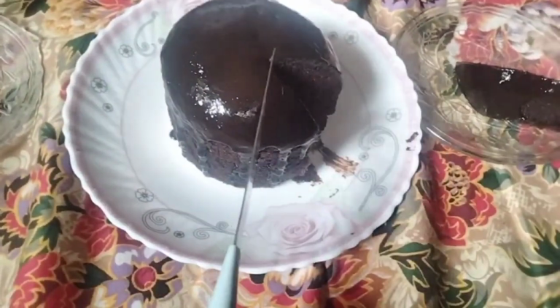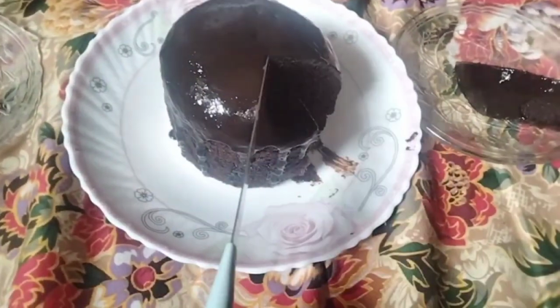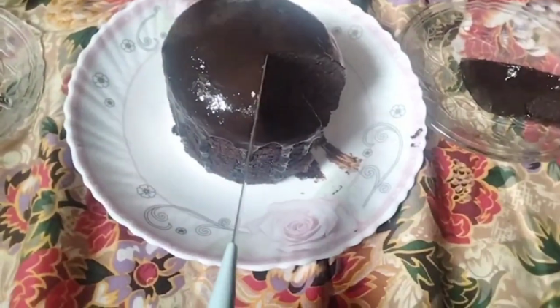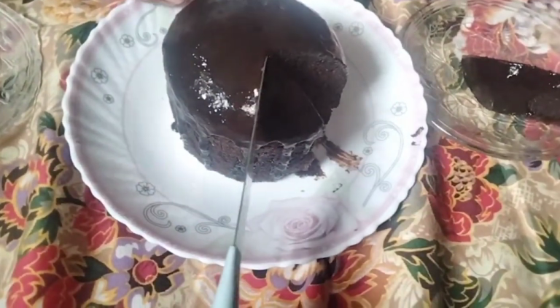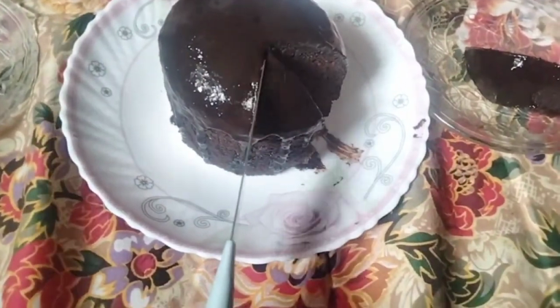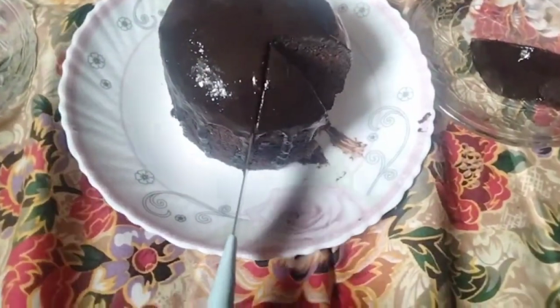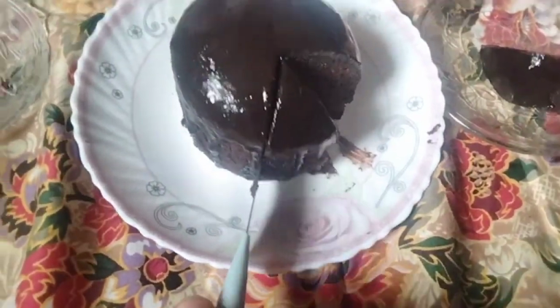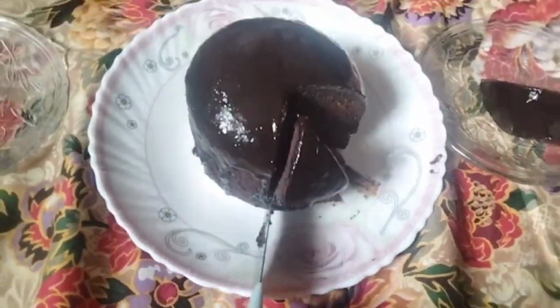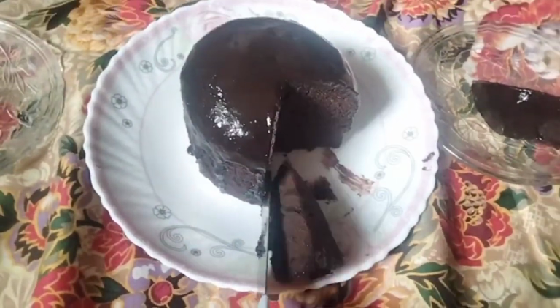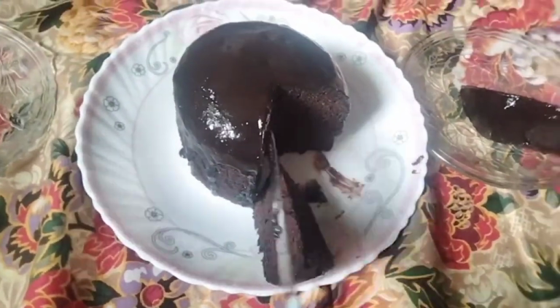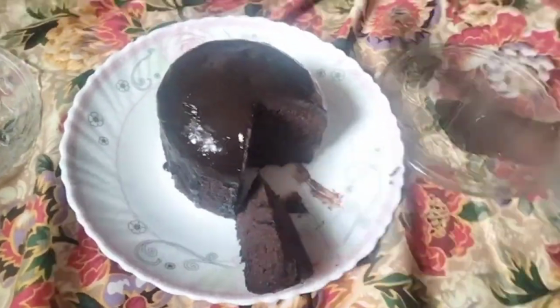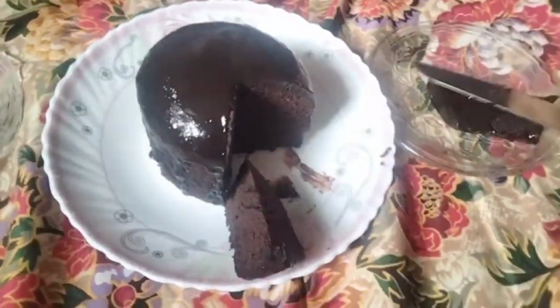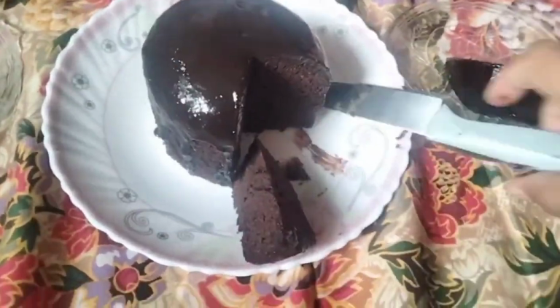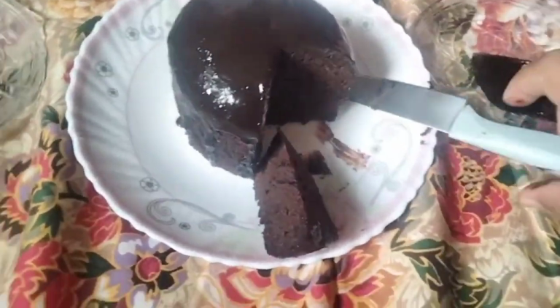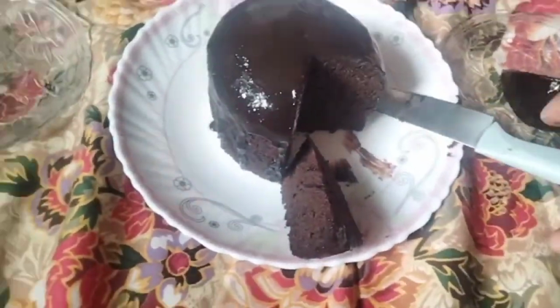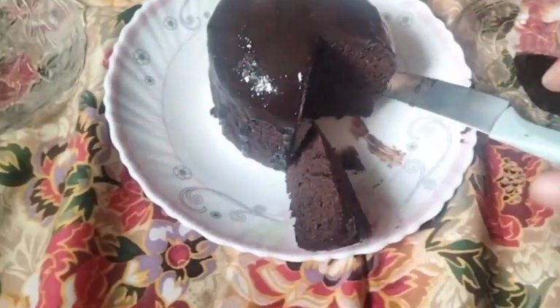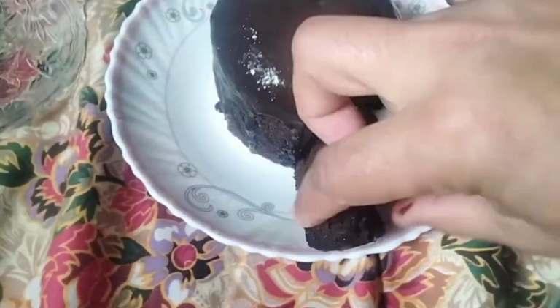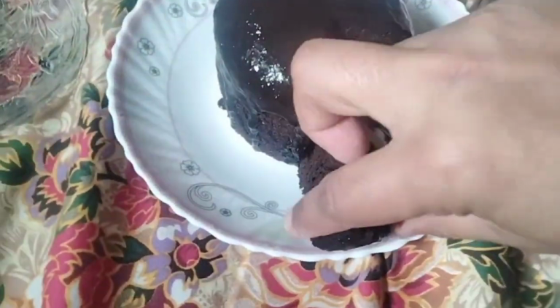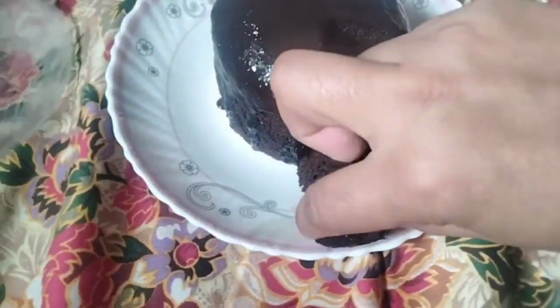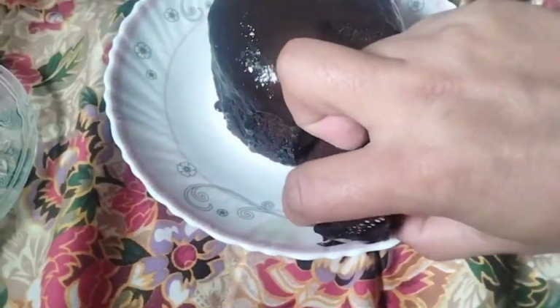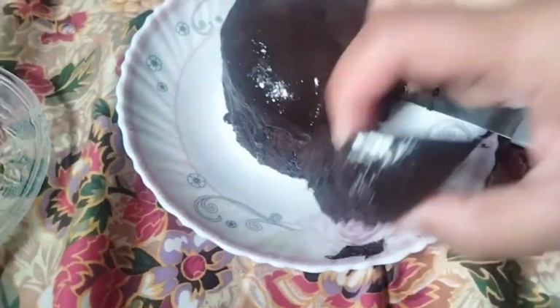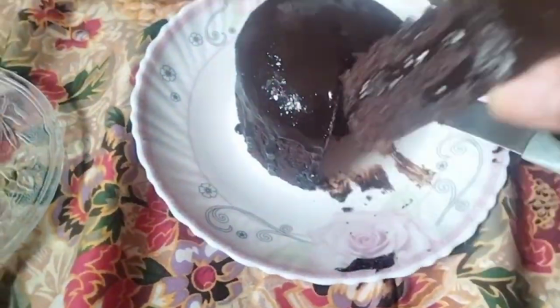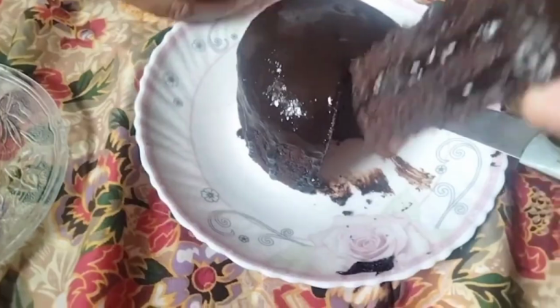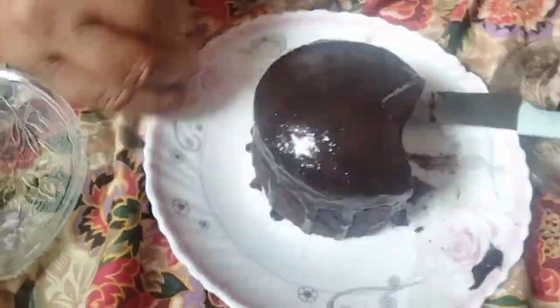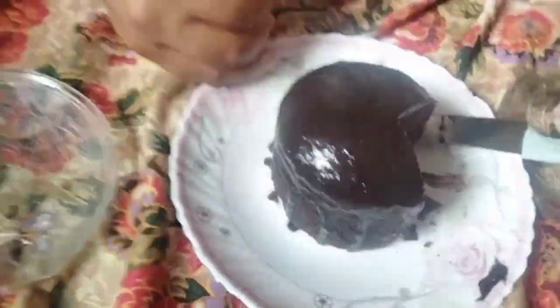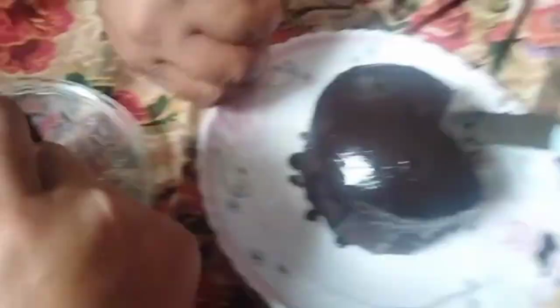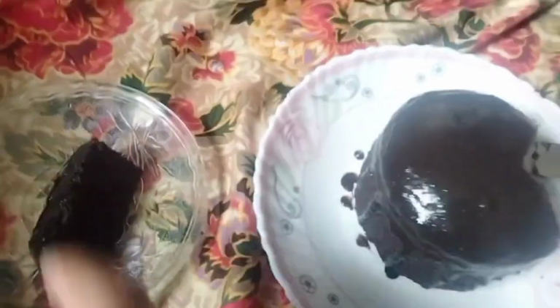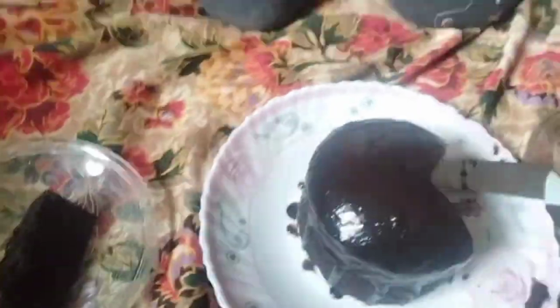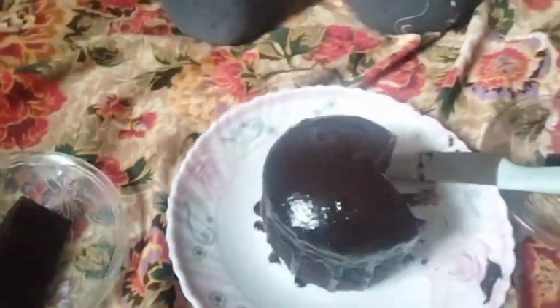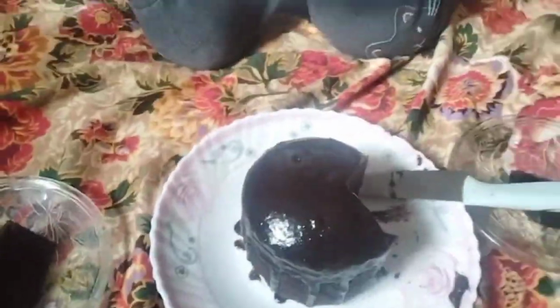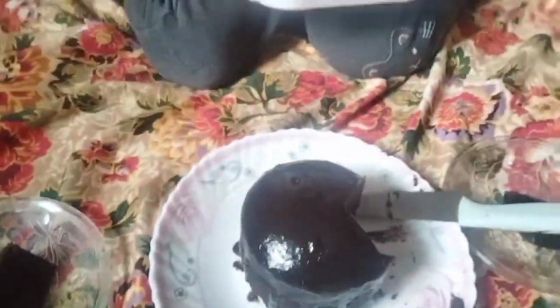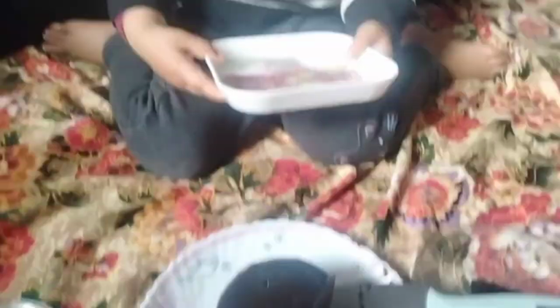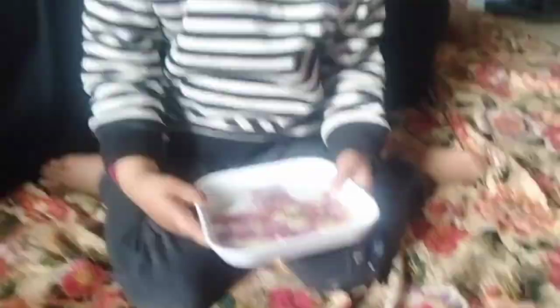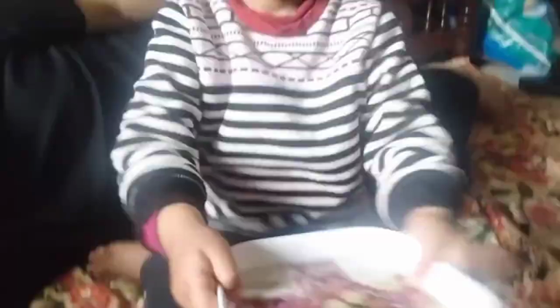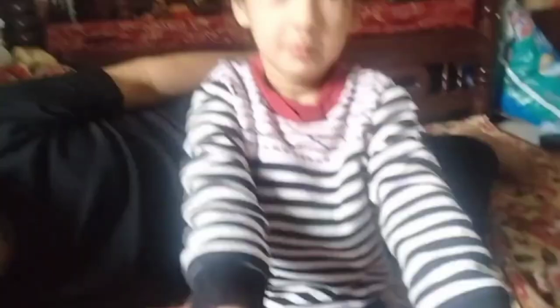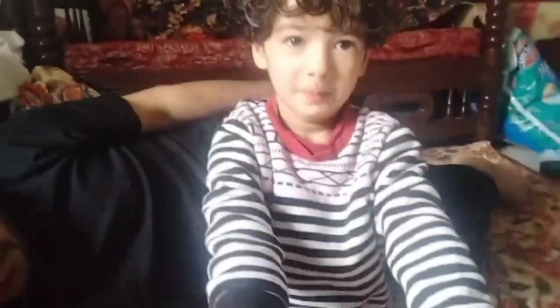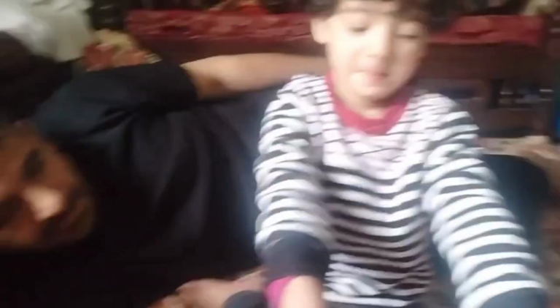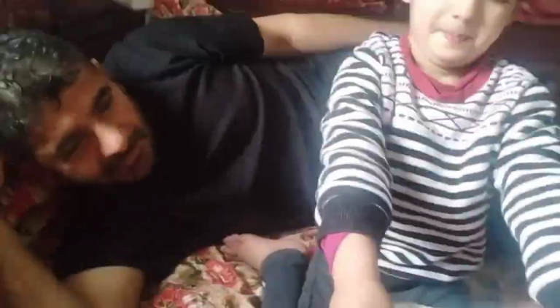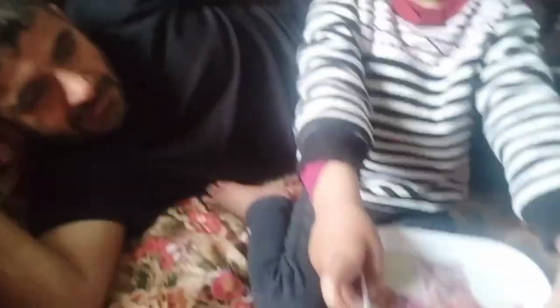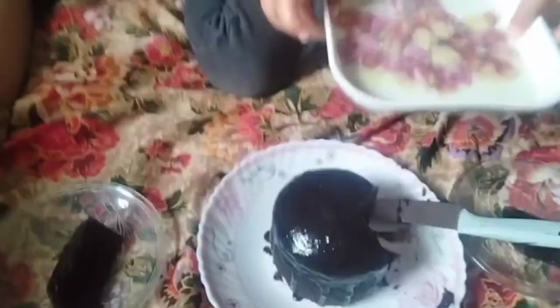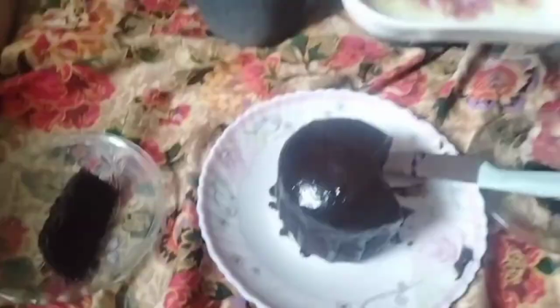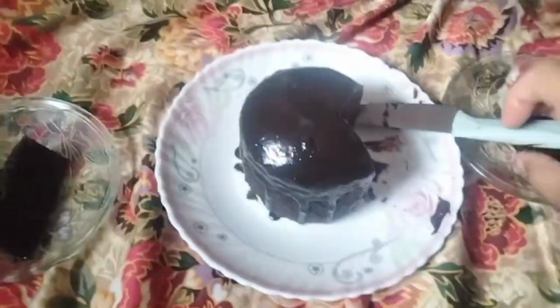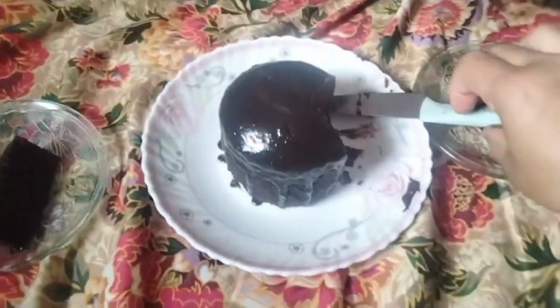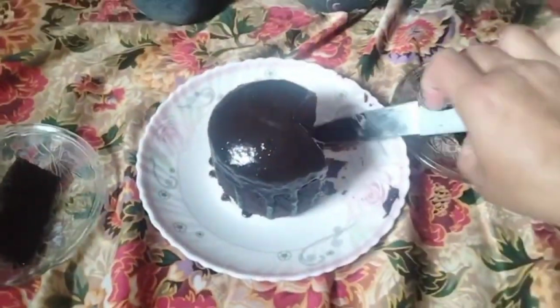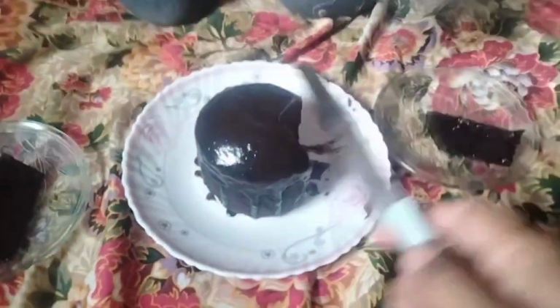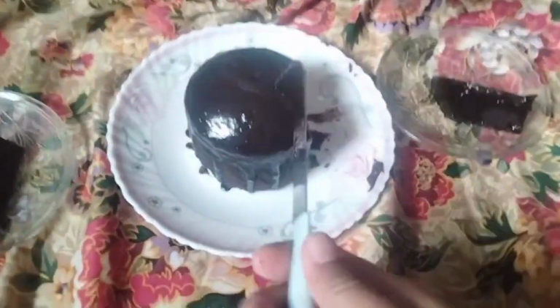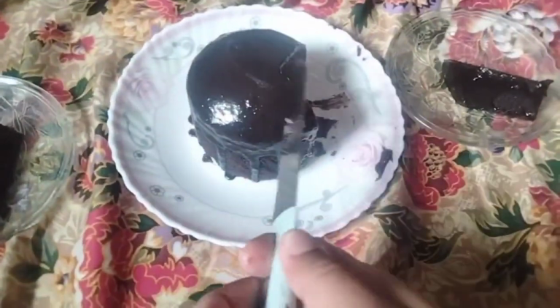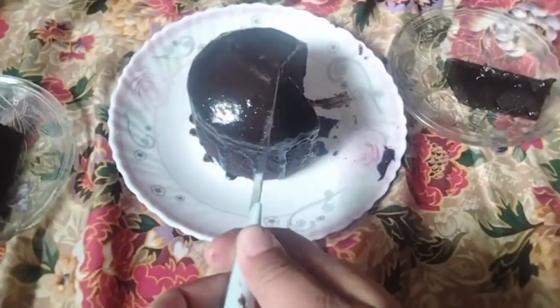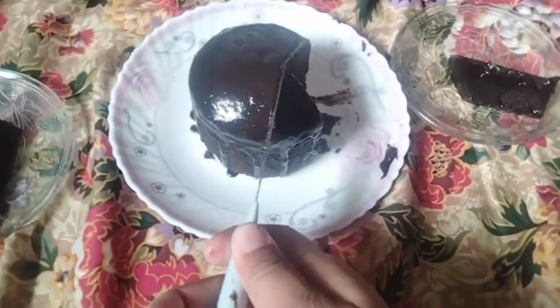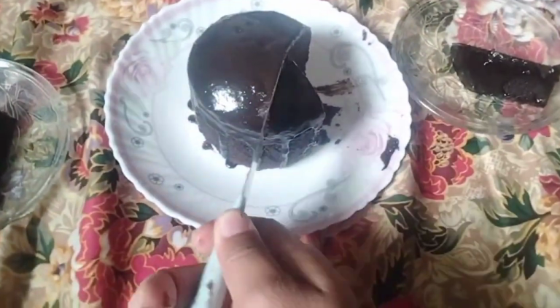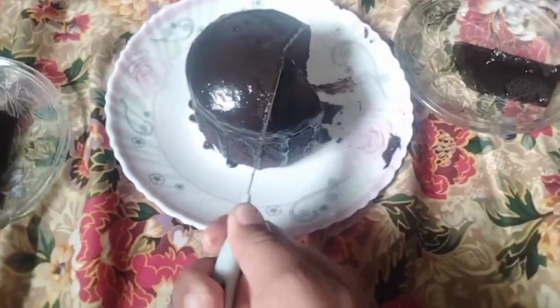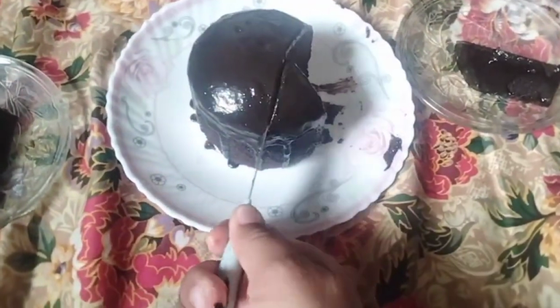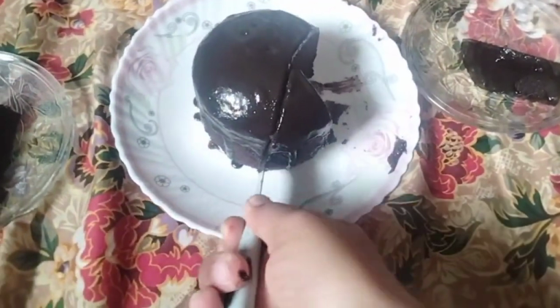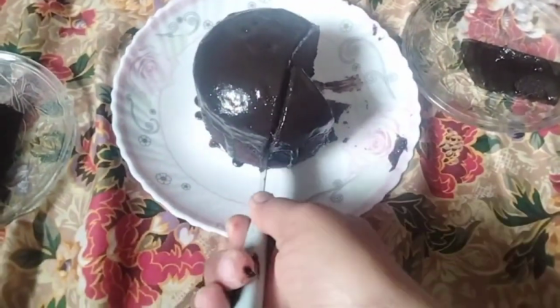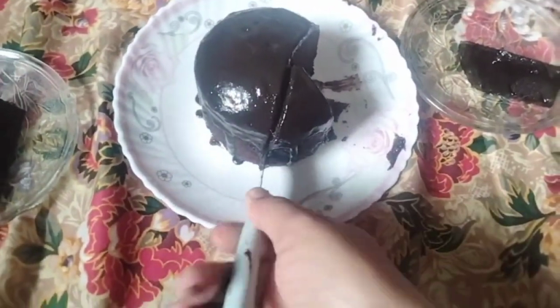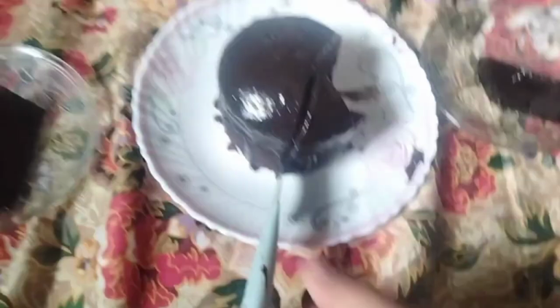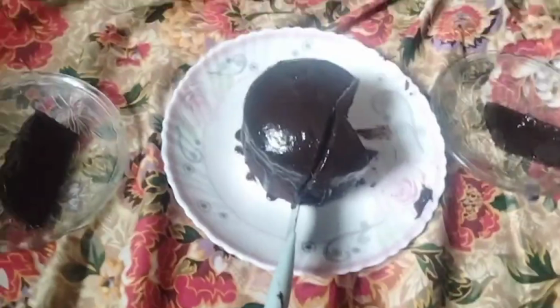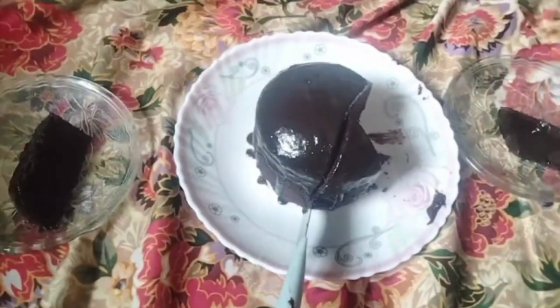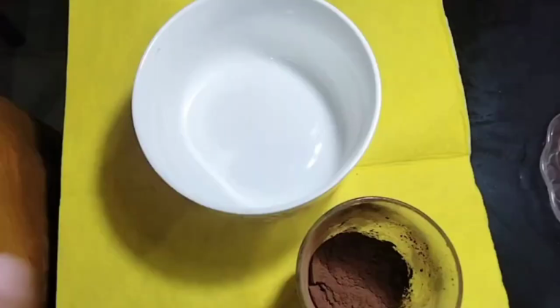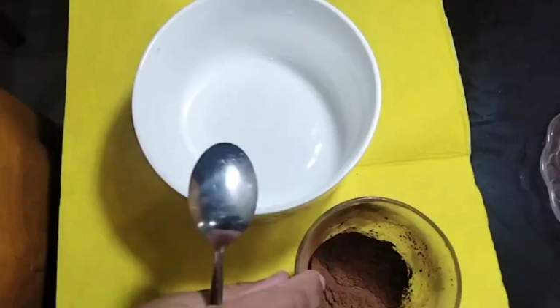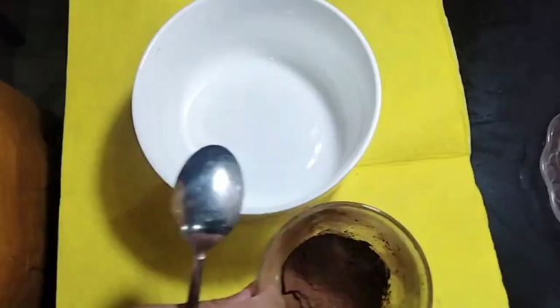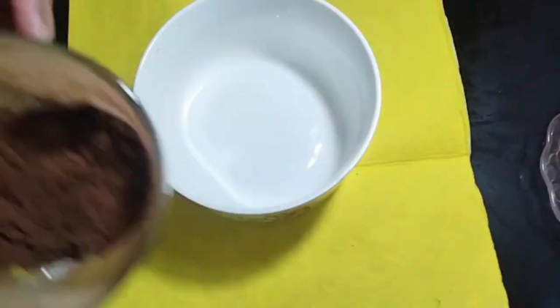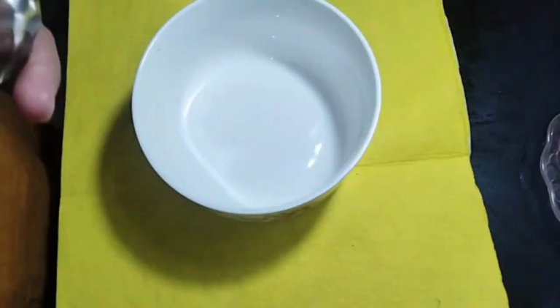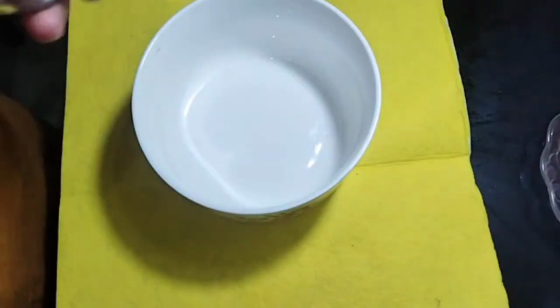Today I will share with you the chocolate syrup recipe. This recipe is a very easy recipe. You can also make a lot of it.